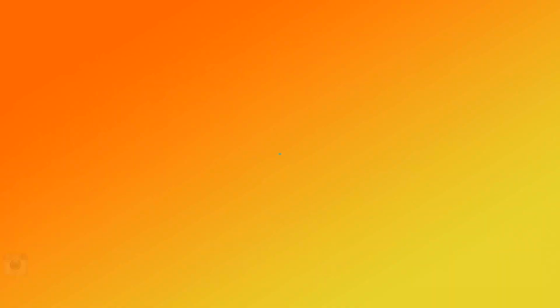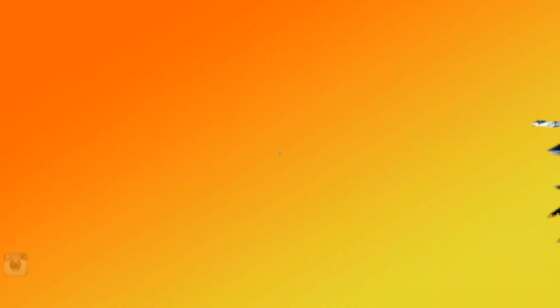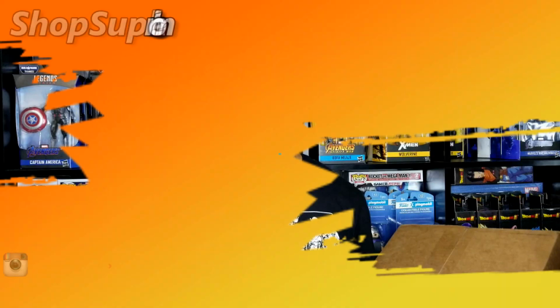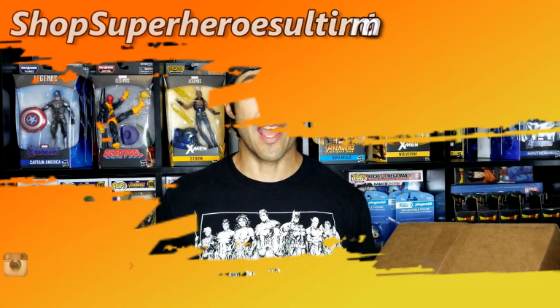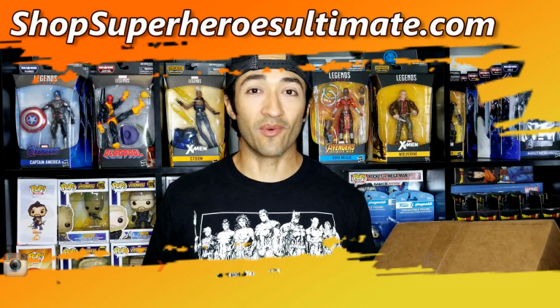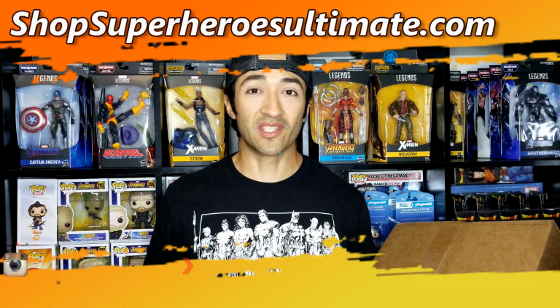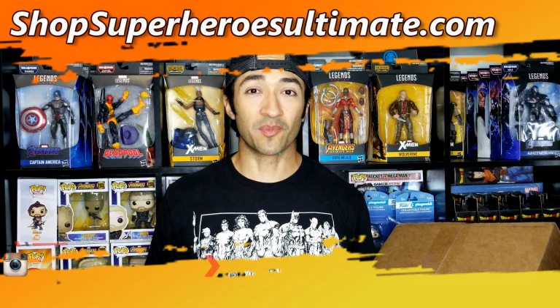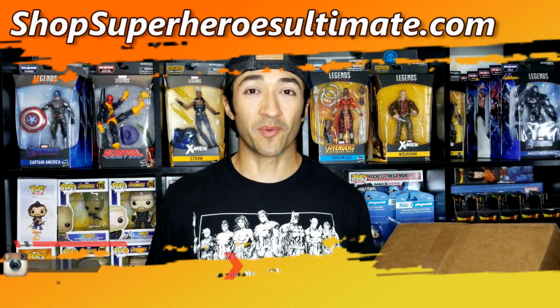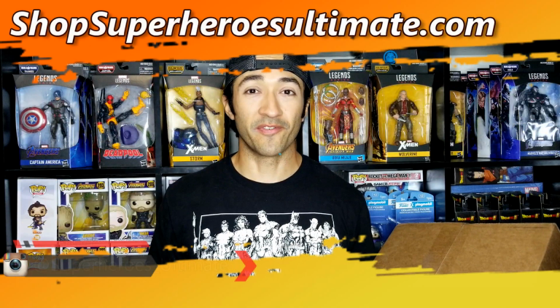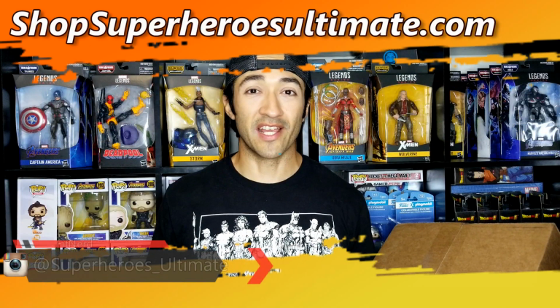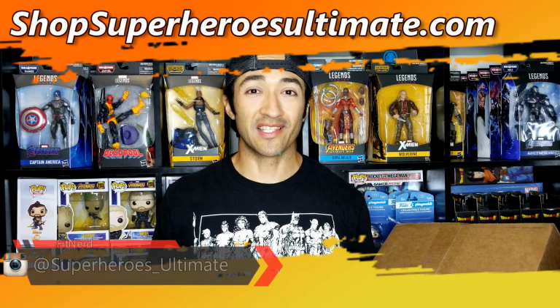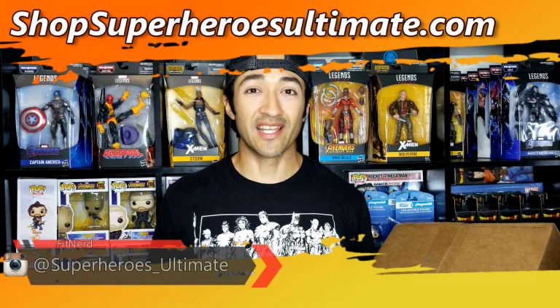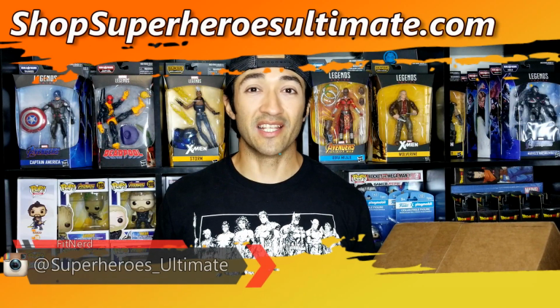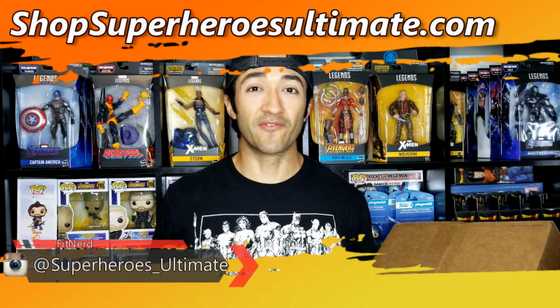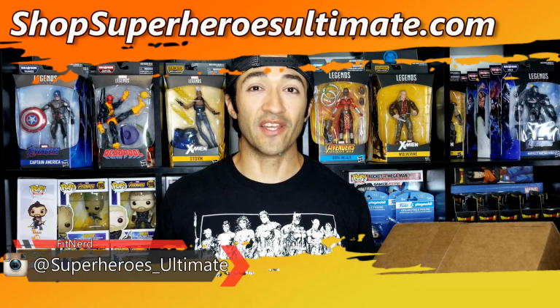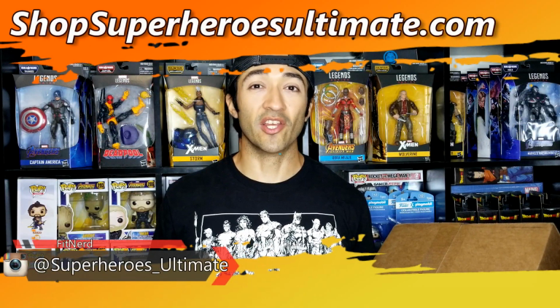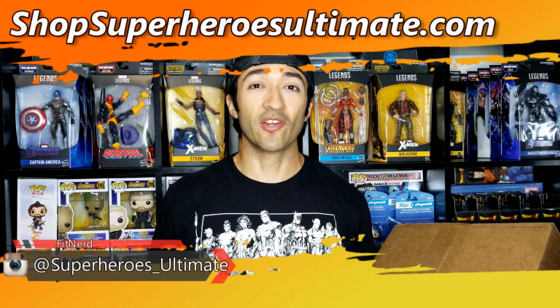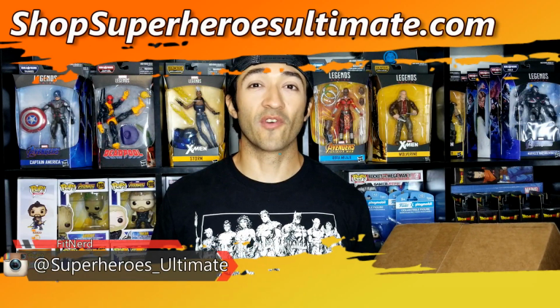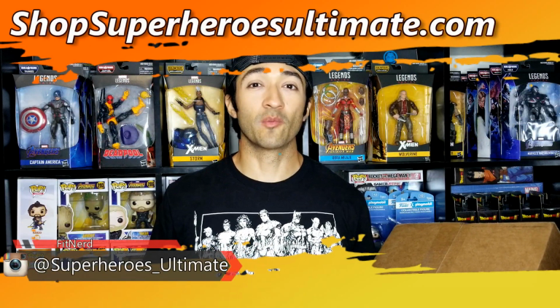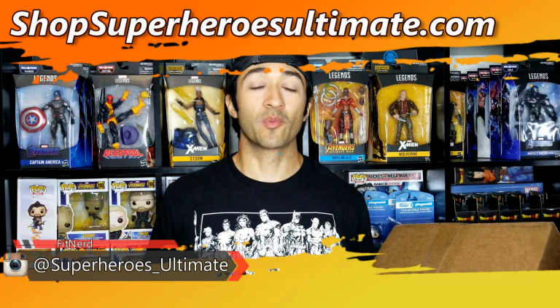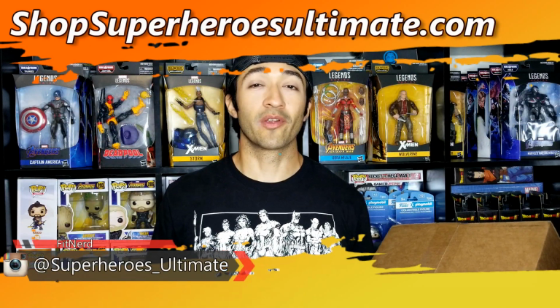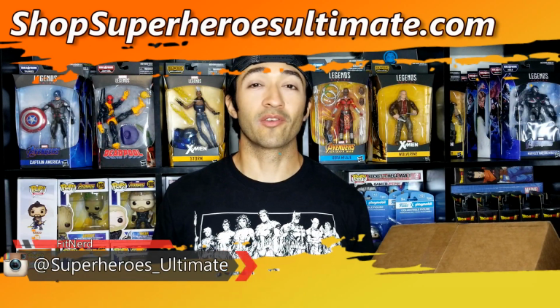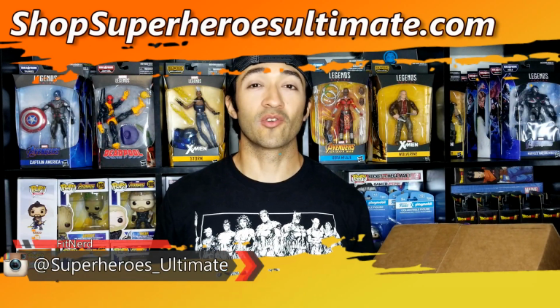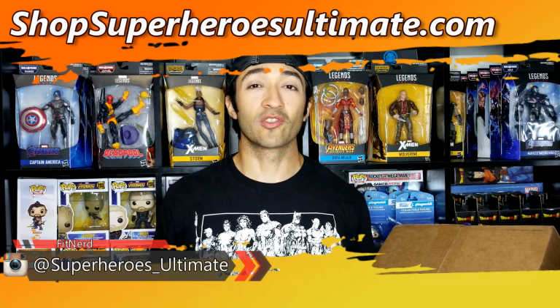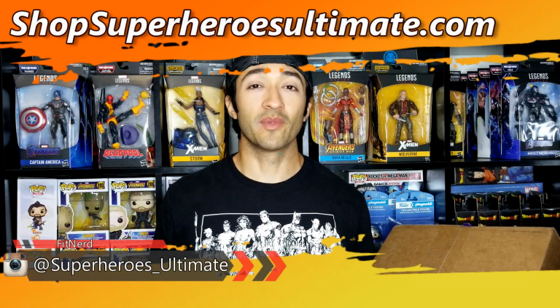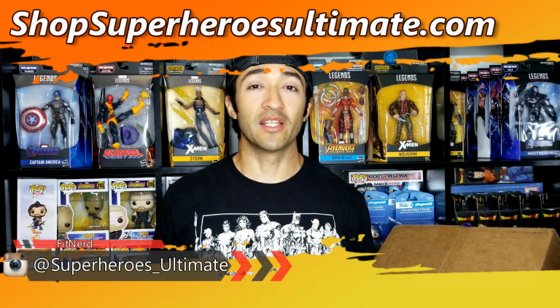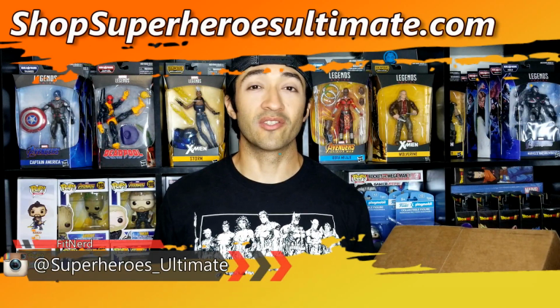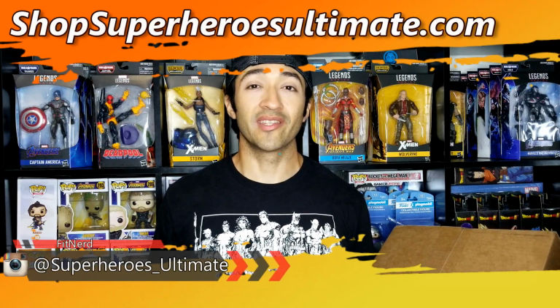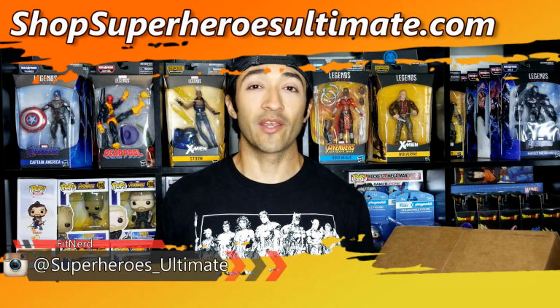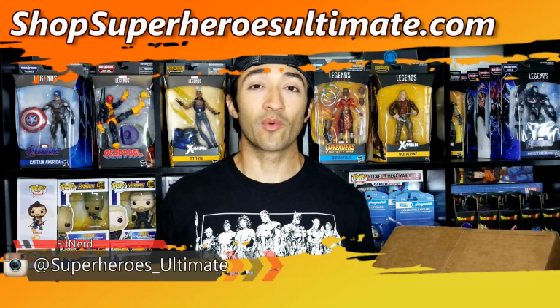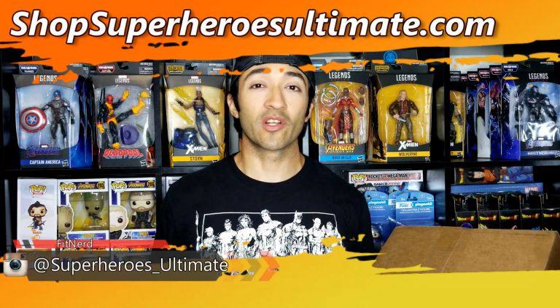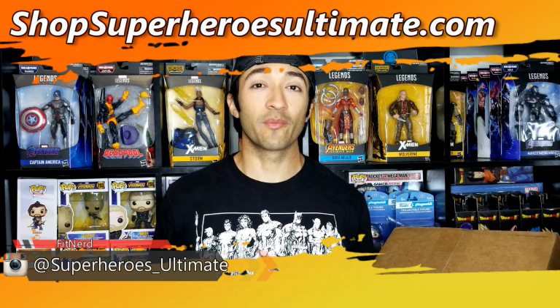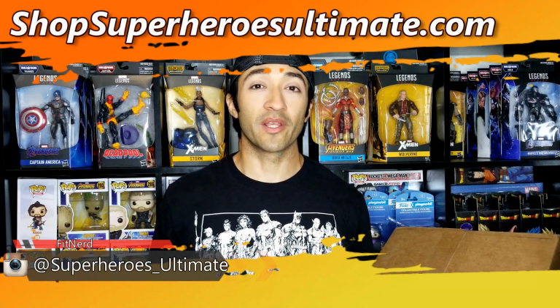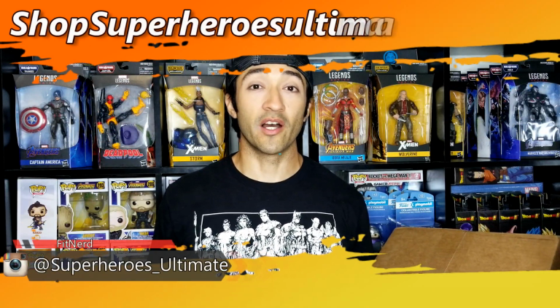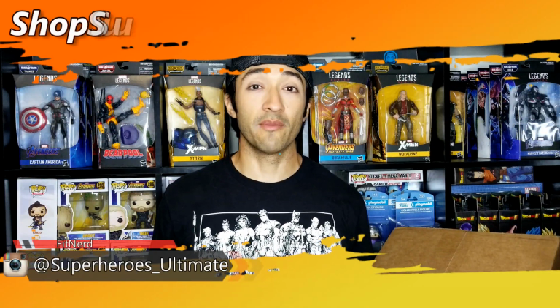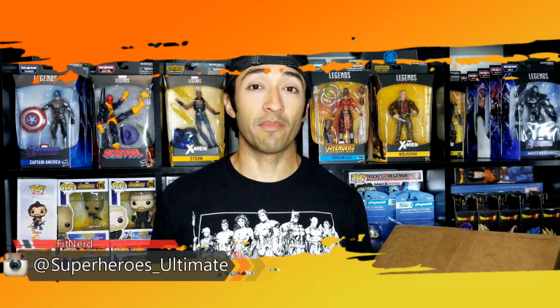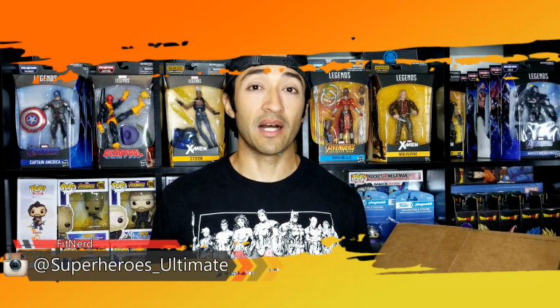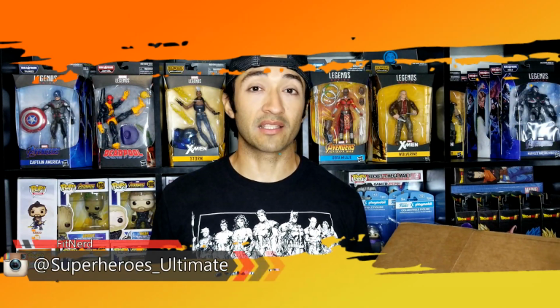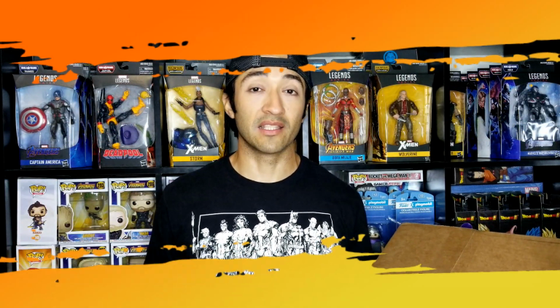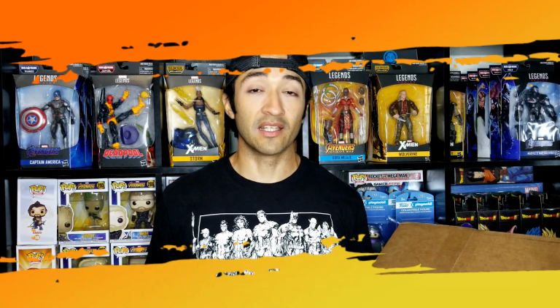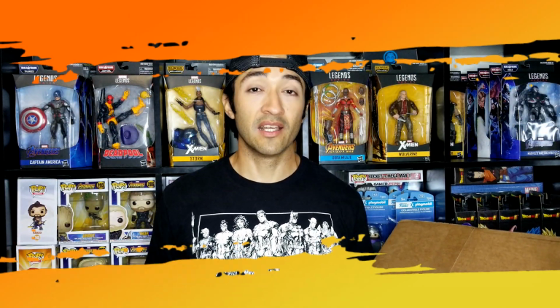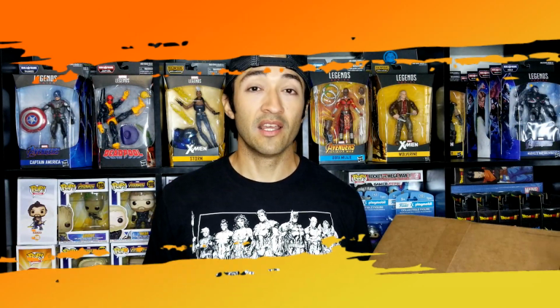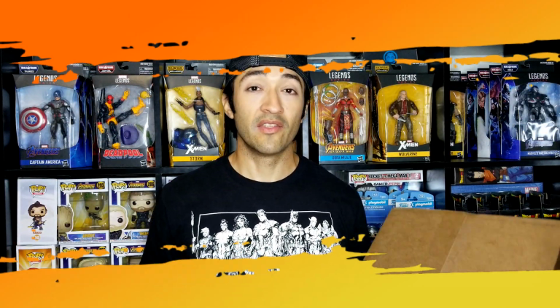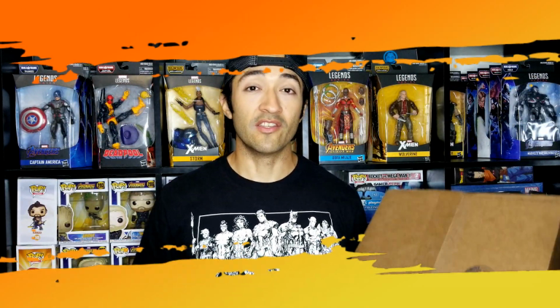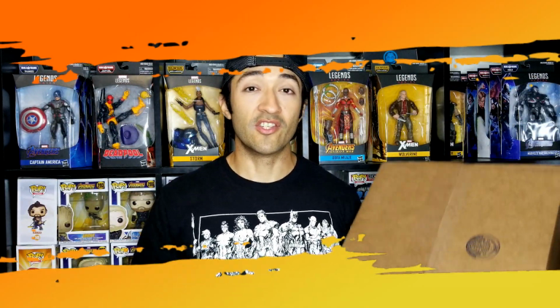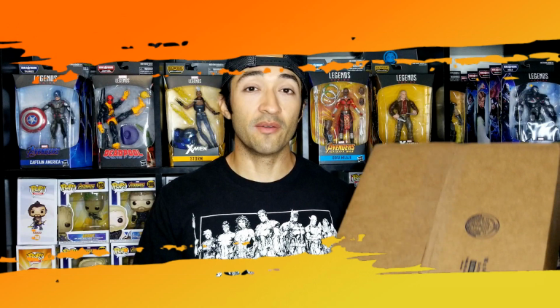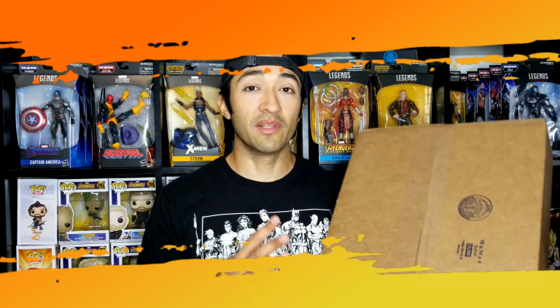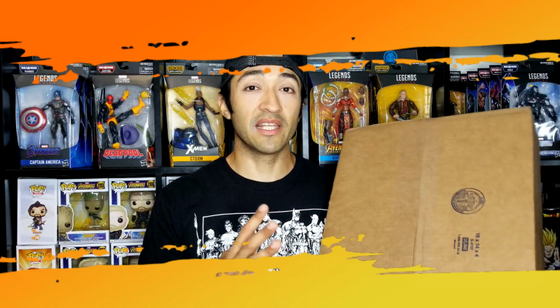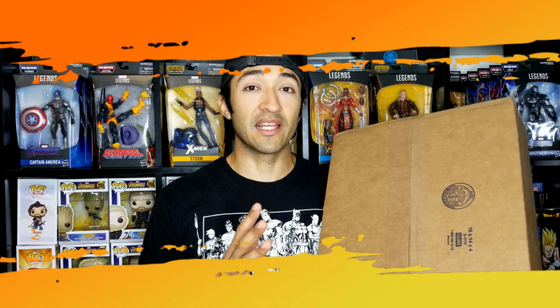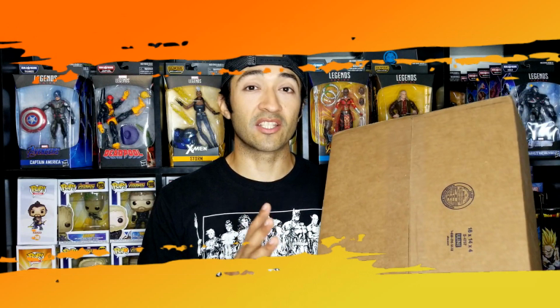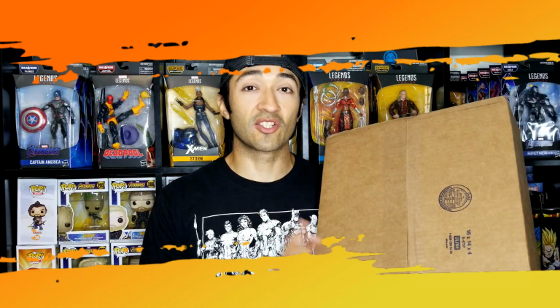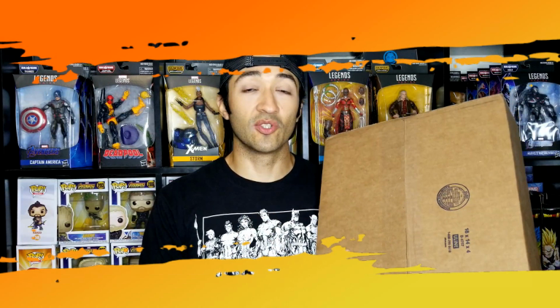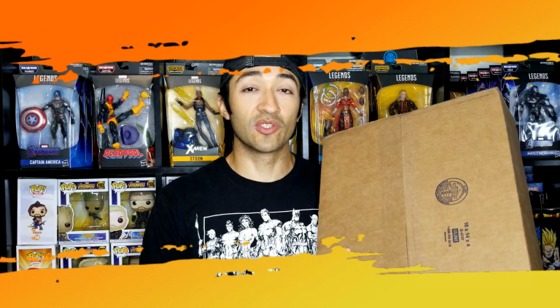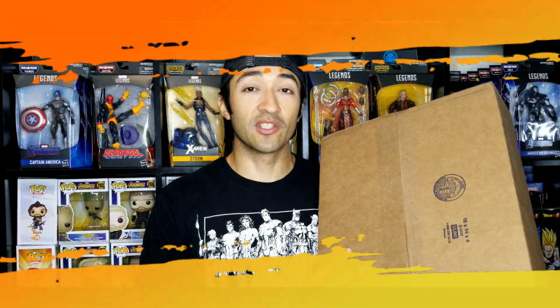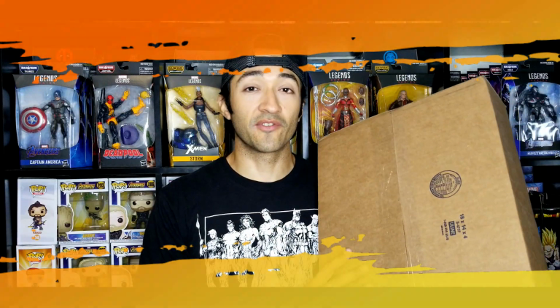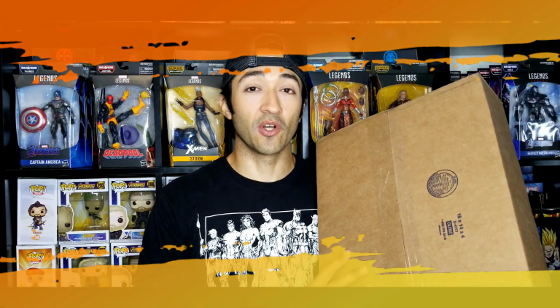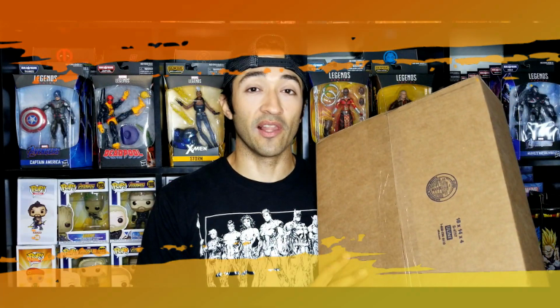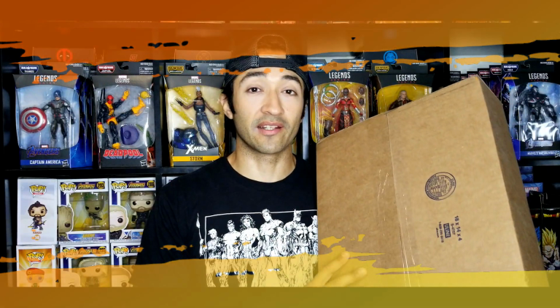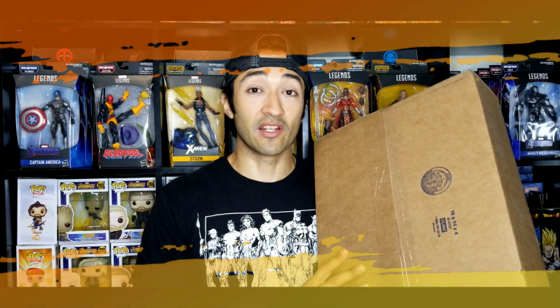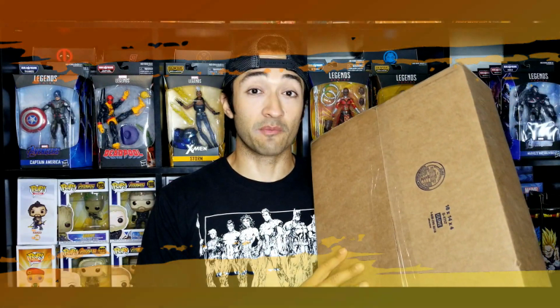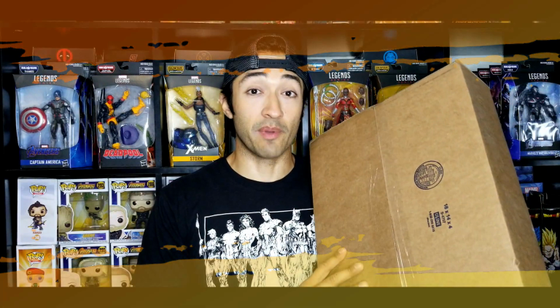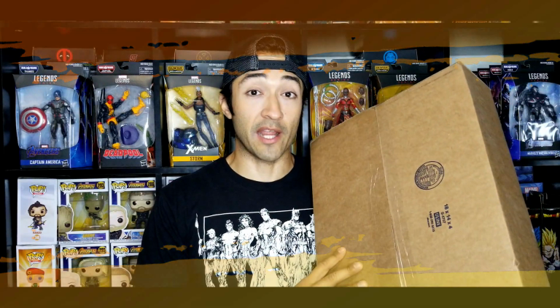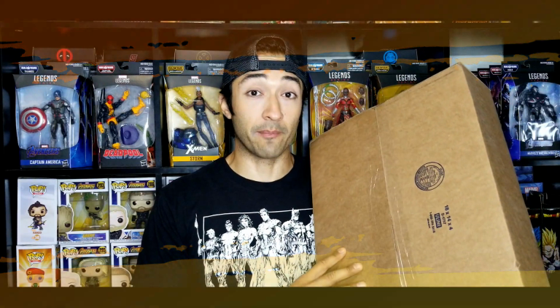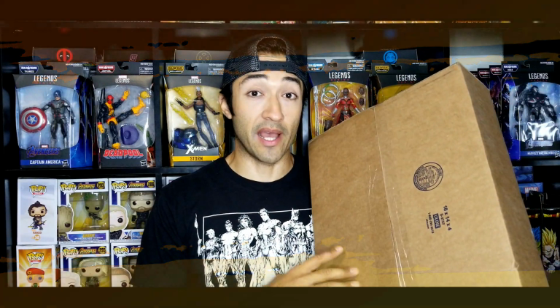Hey, what's up superfans? It is FitNerd from Superheroes Ultimate and today we're going to be unboxing the Jim Lee exclusive collector's backpack.